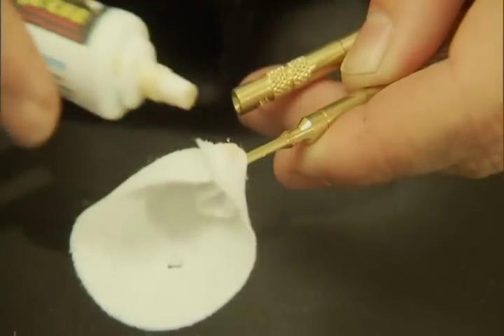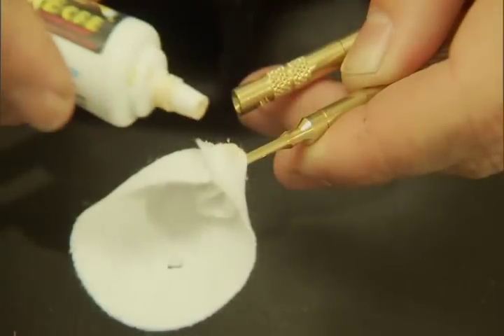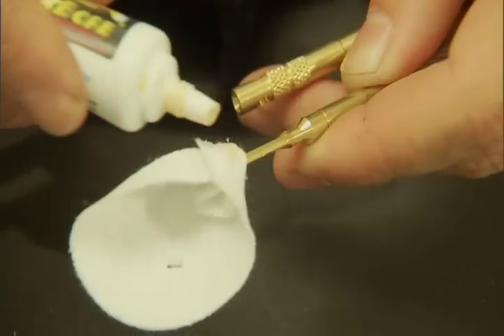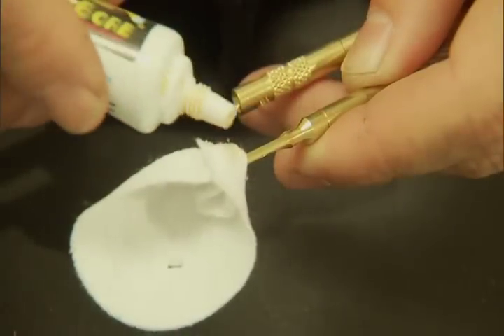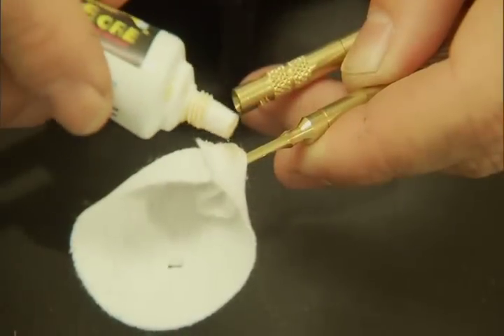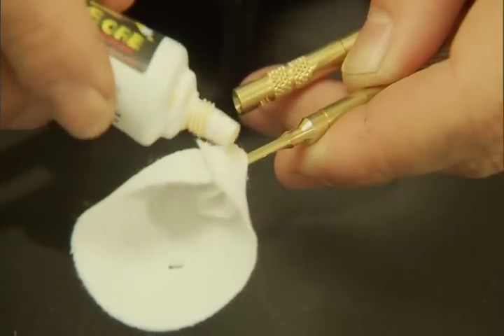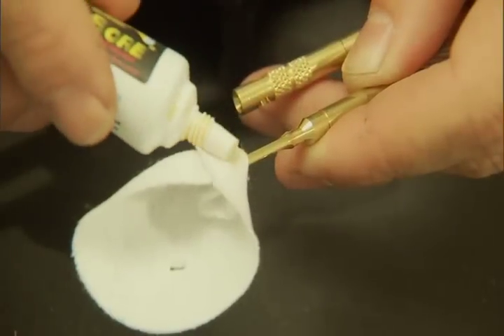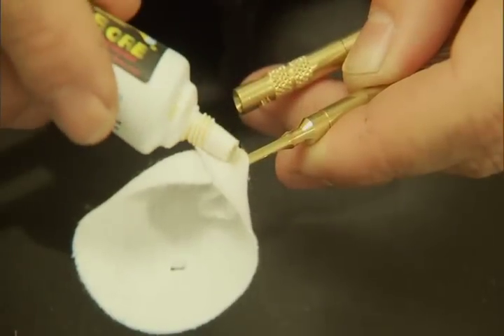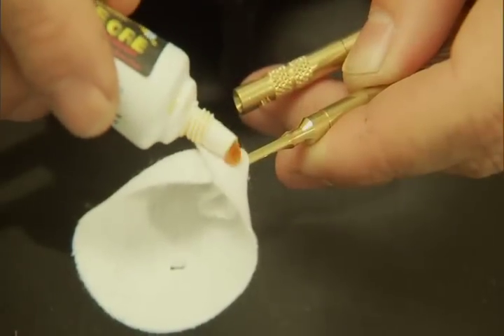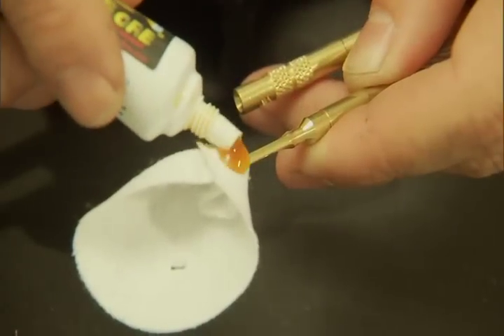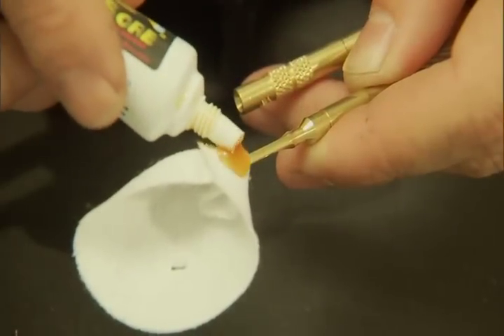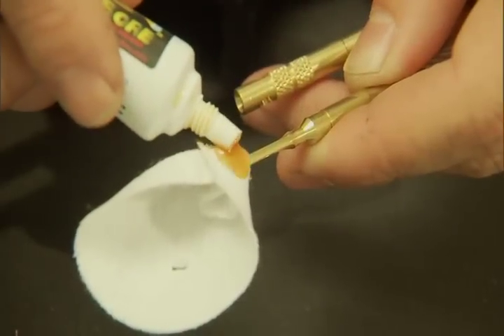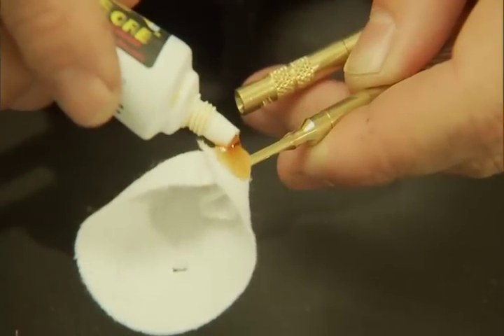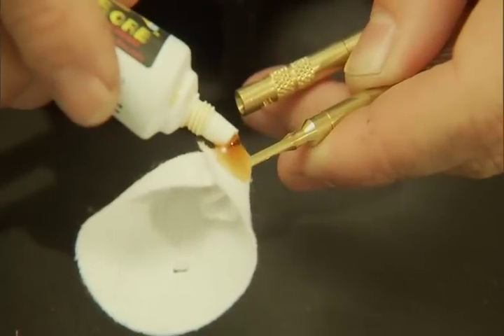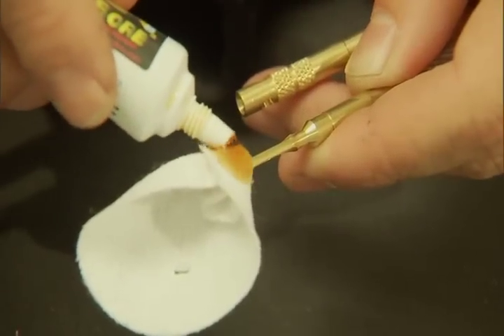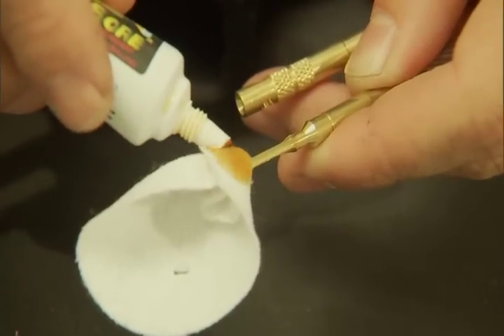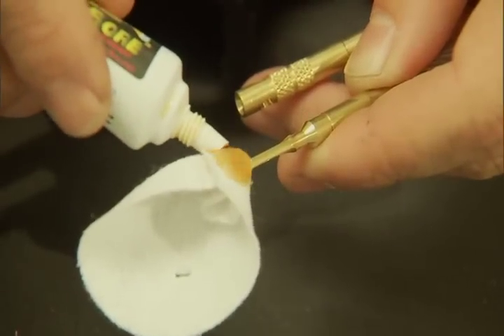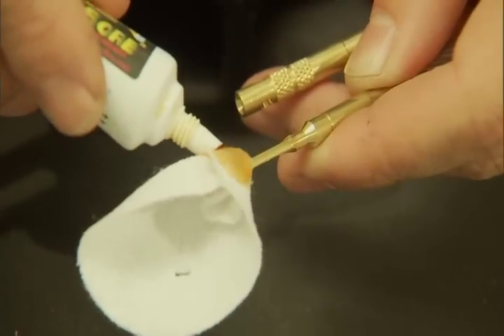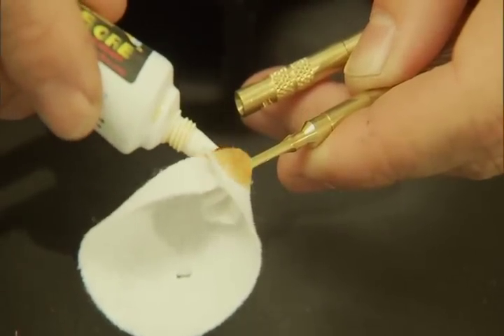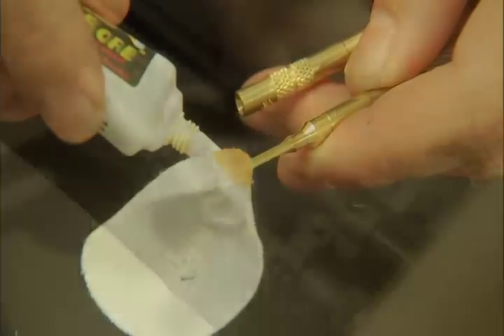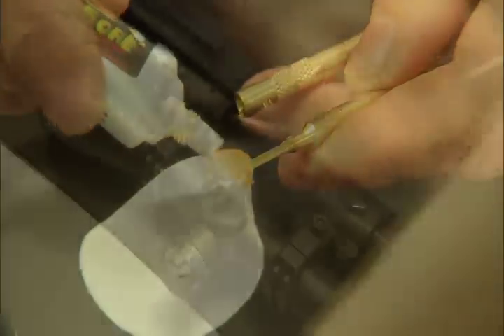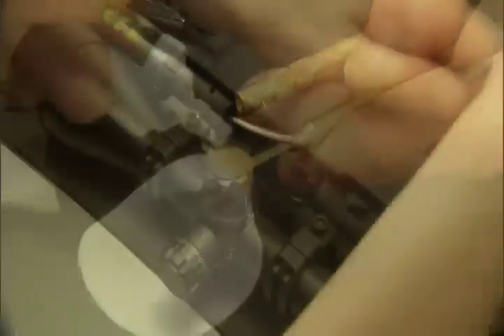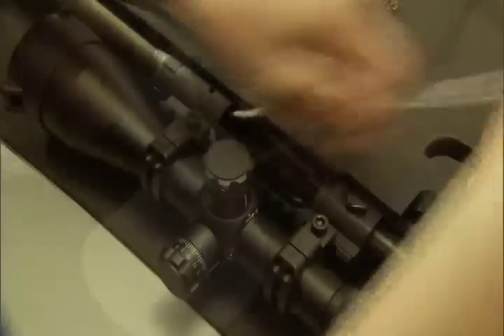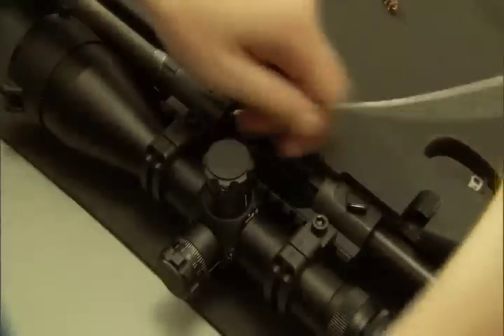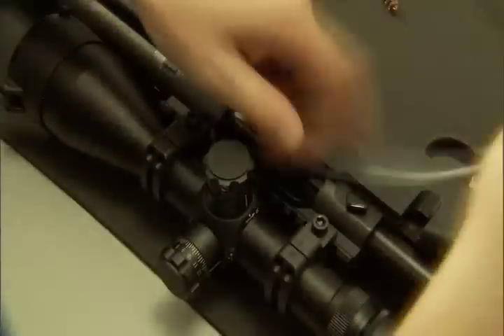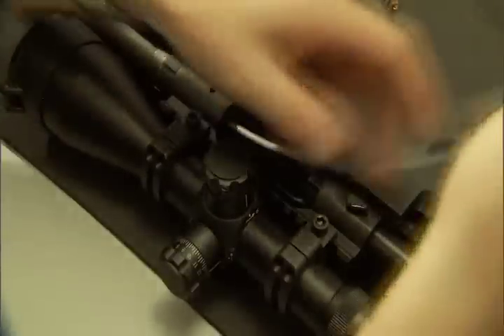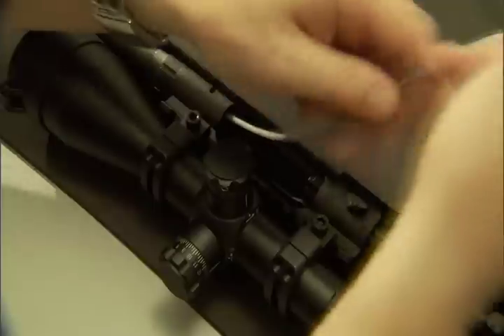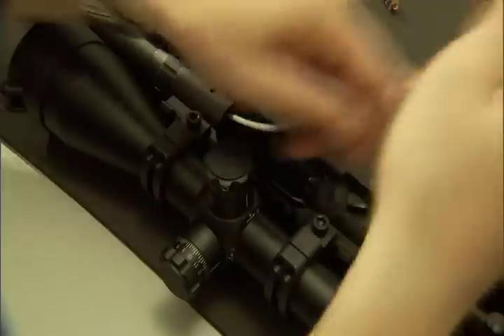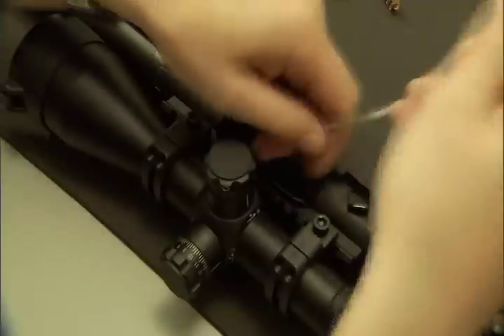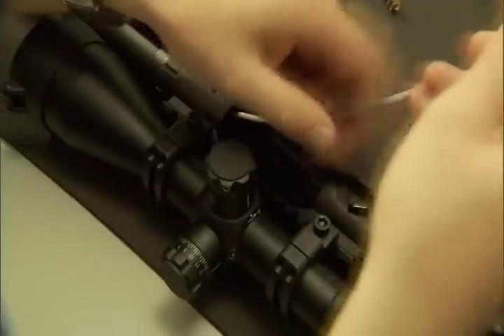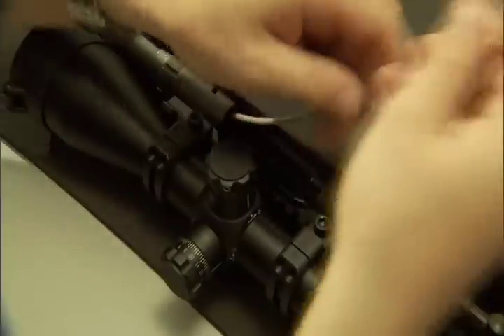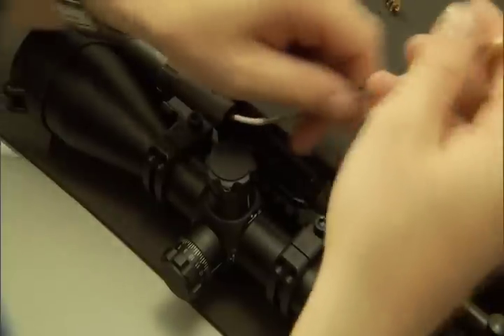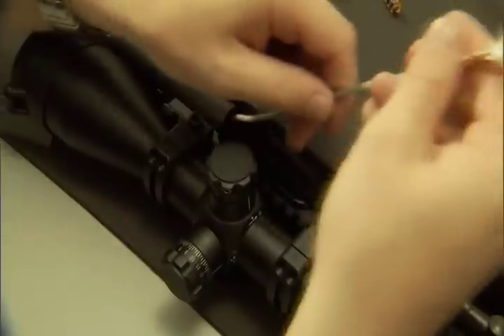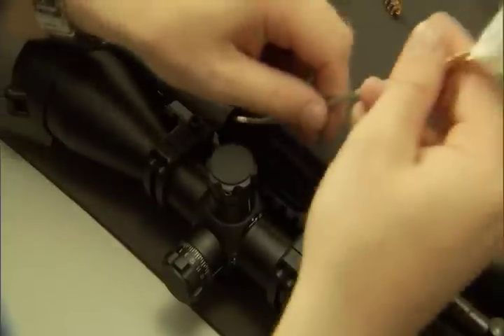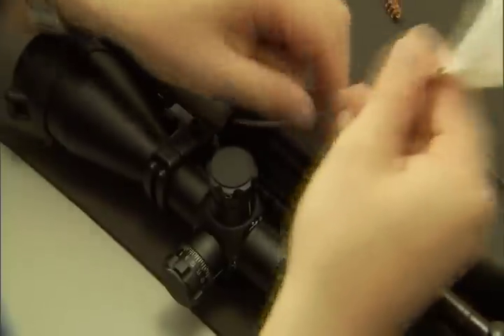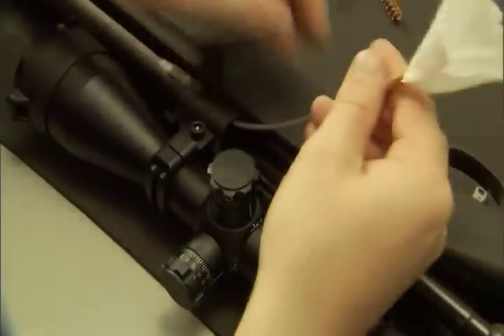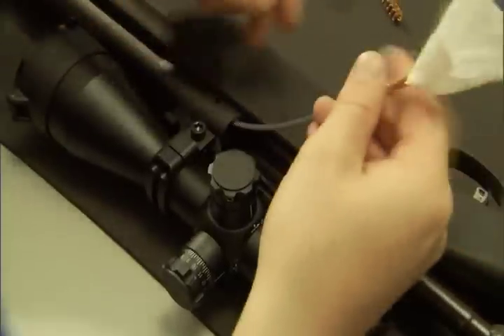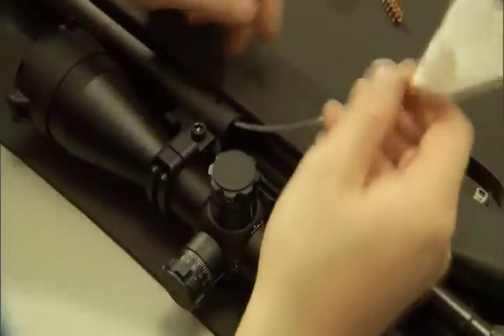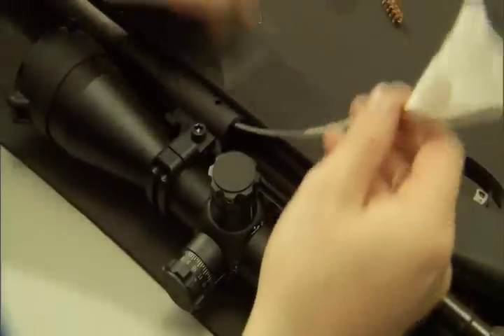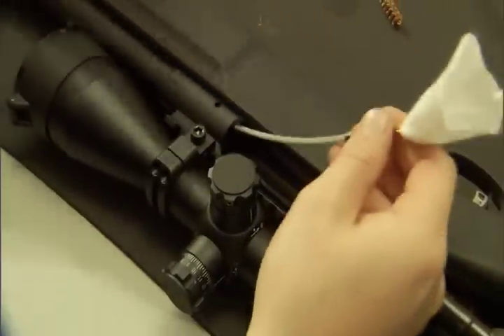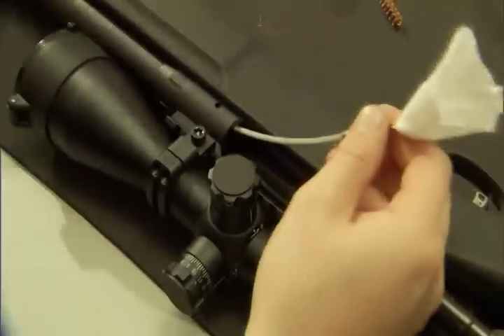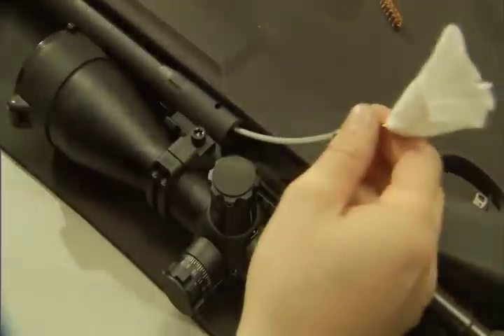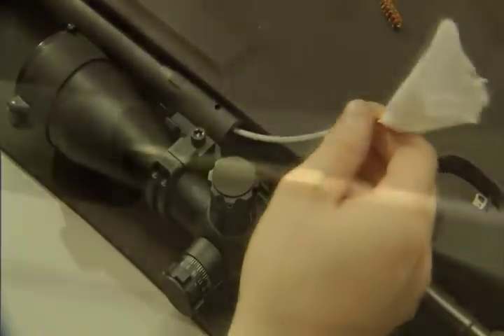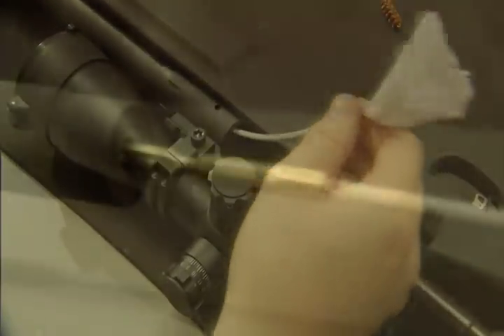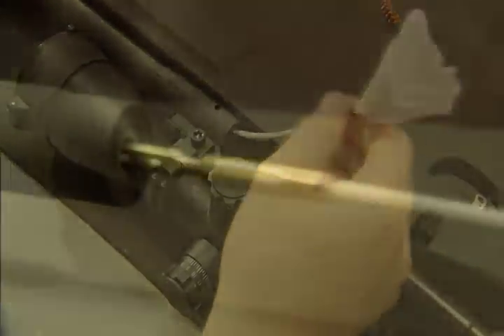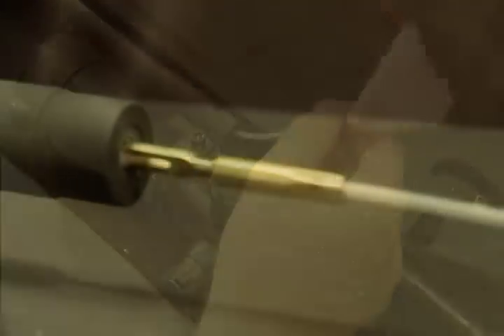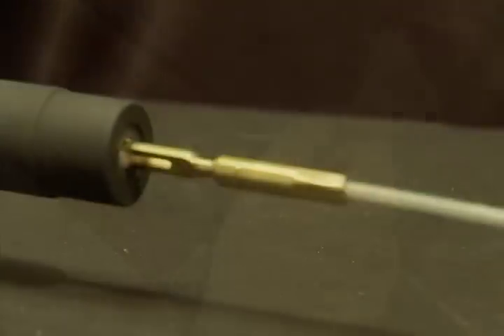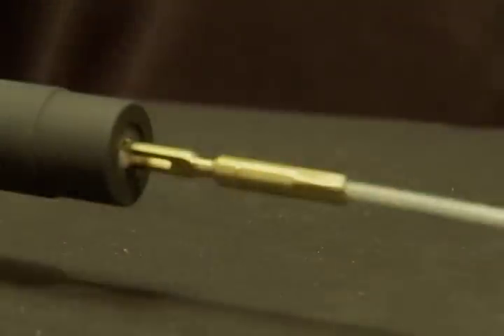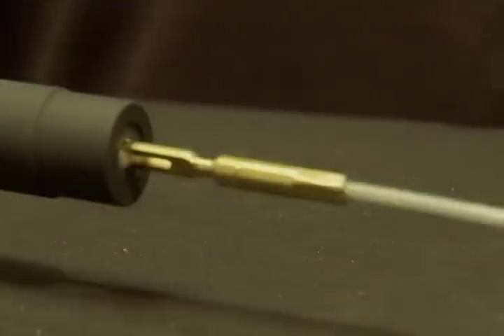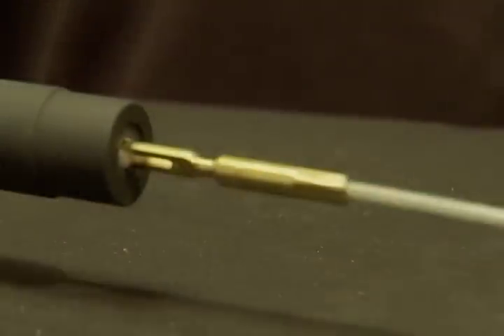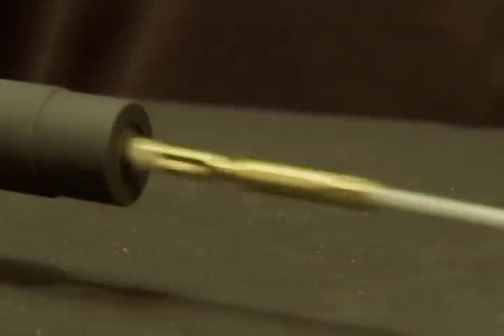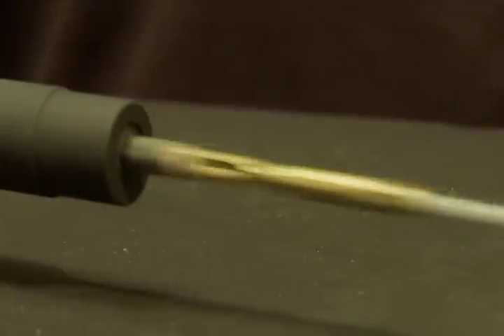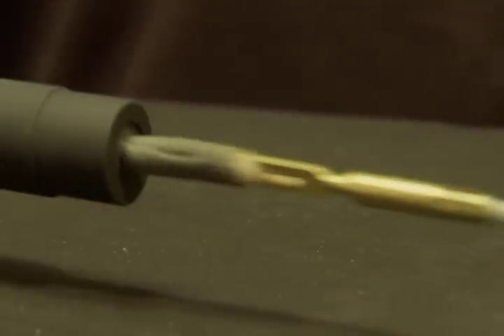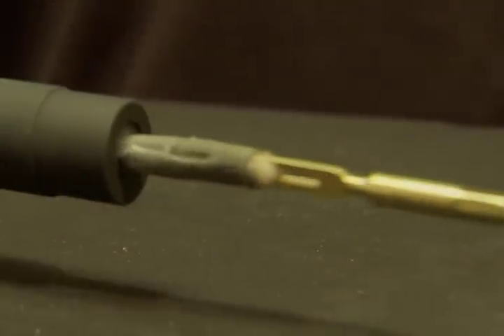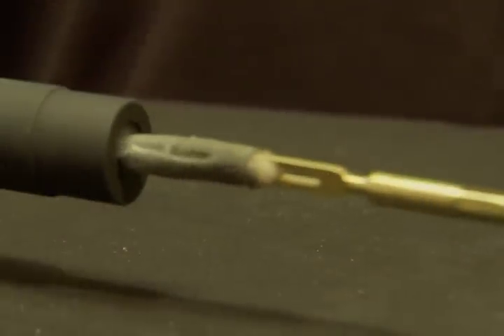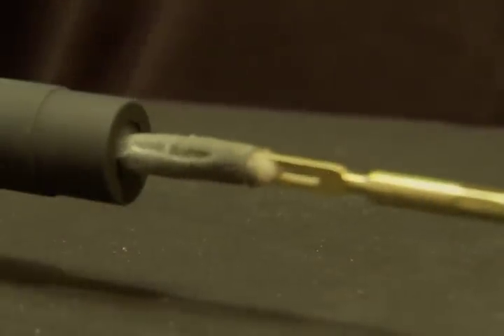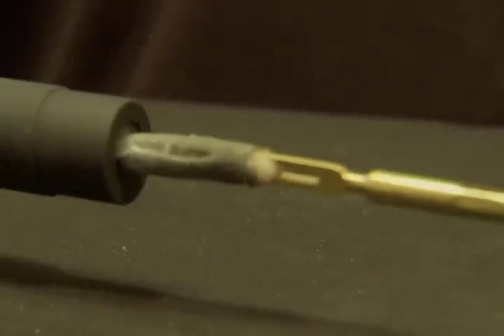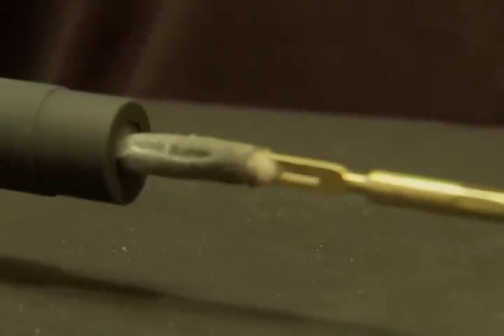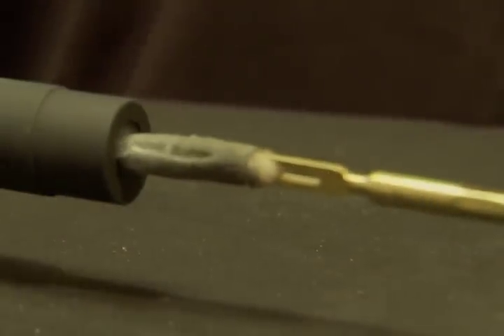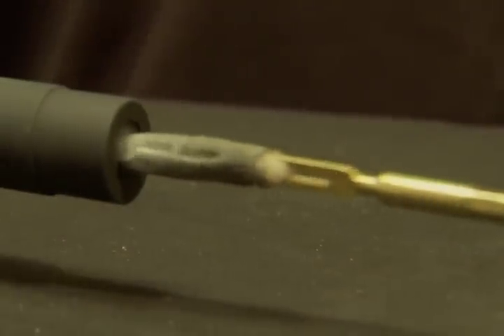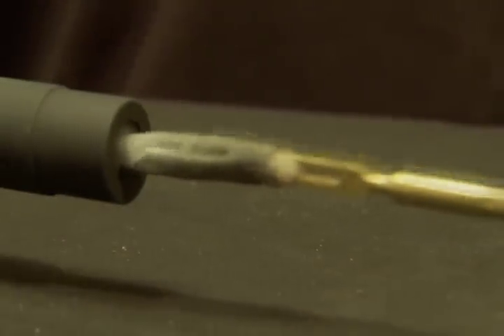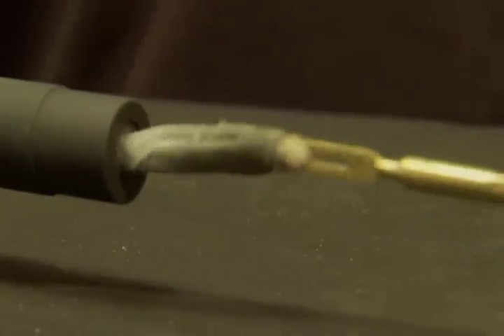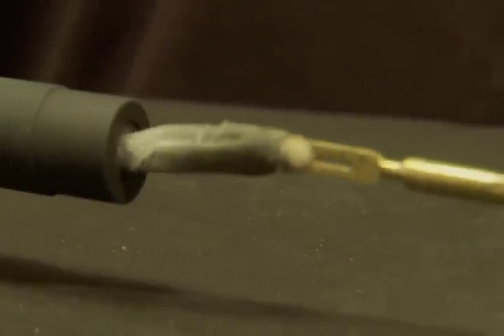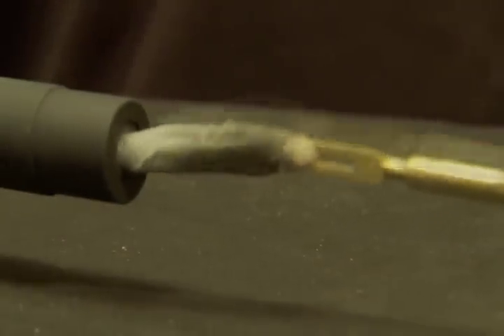By cleaning breech-to-muzzle, you're cleaning in the natural direction of the bullet, pulling all the carbon, copper, and fouling out of the muzzle in the natural direction.